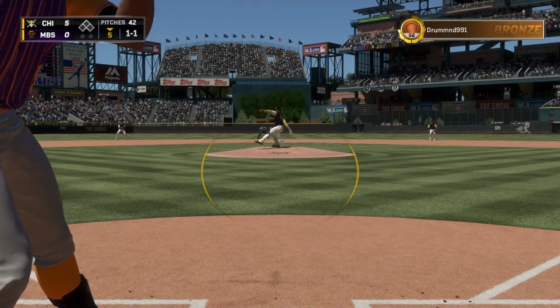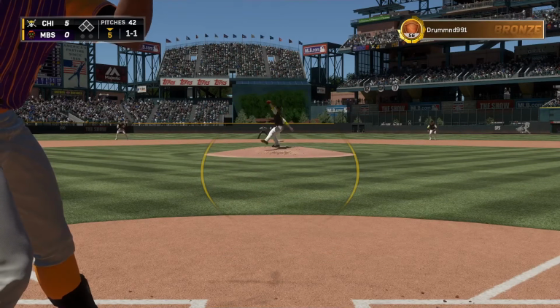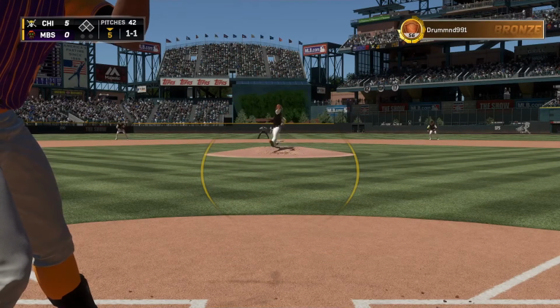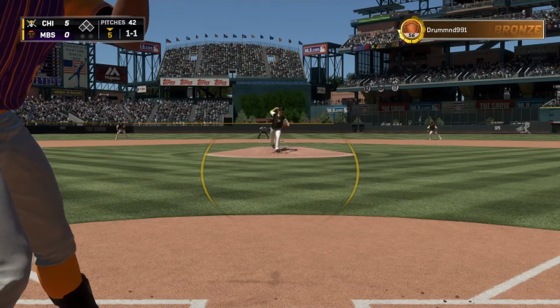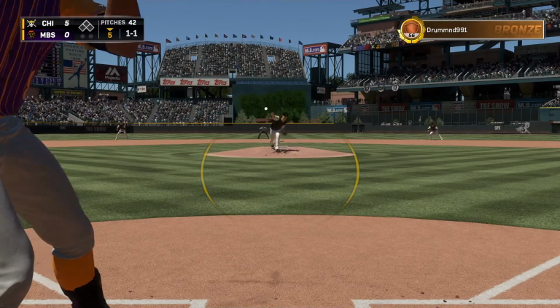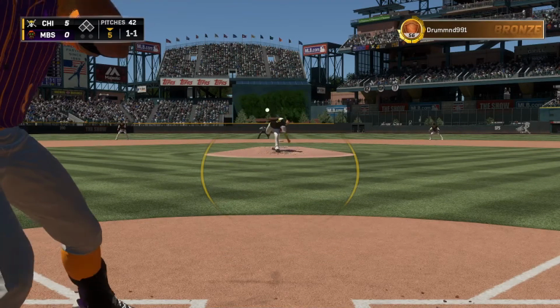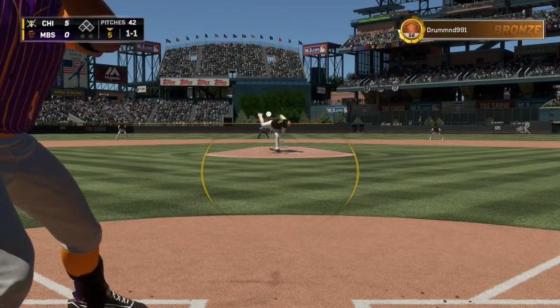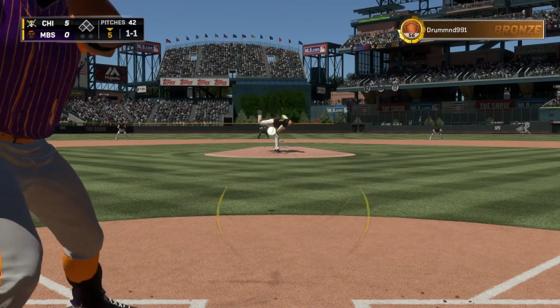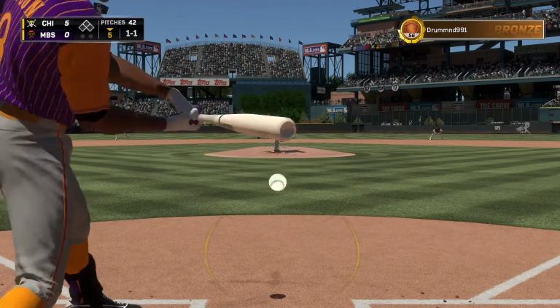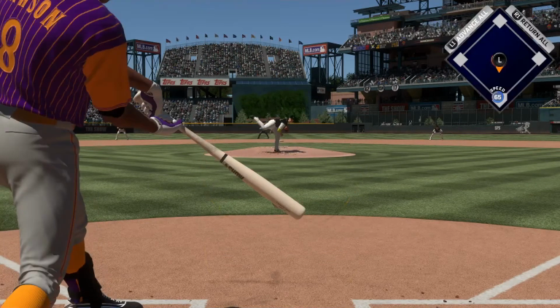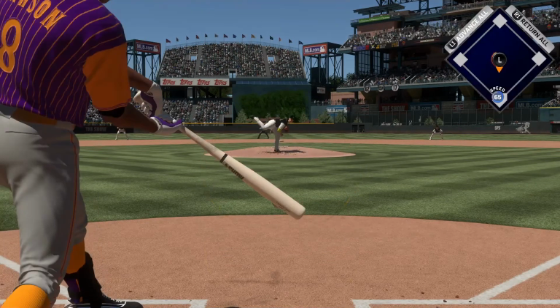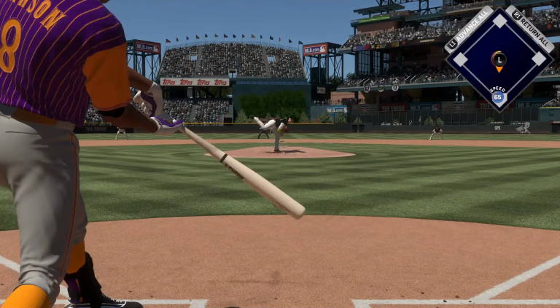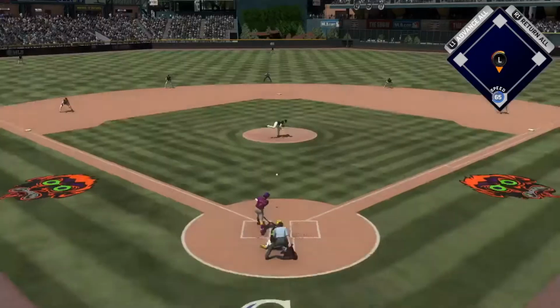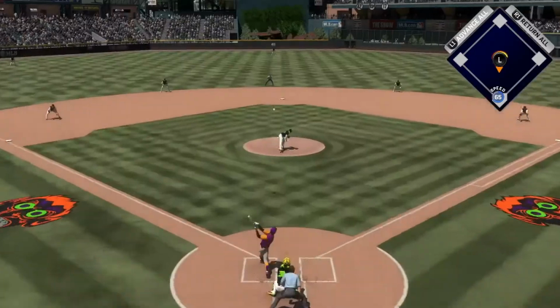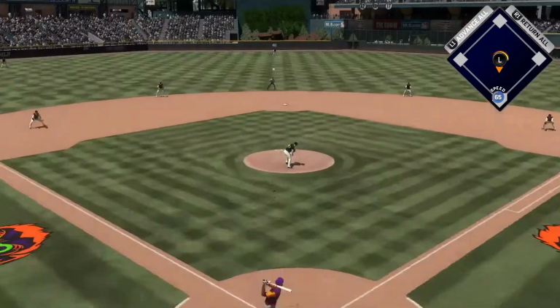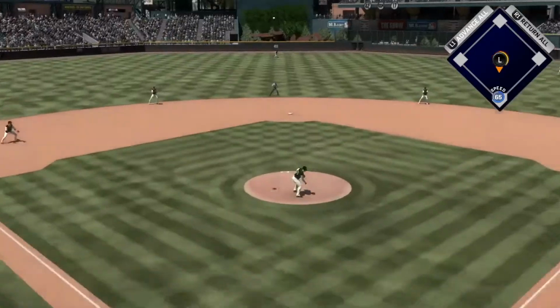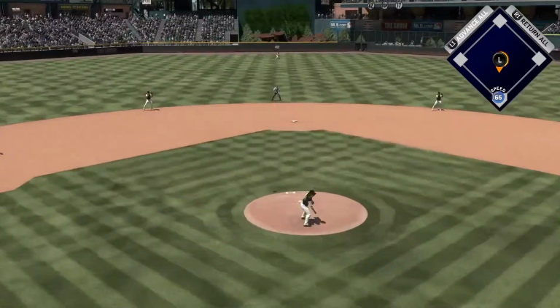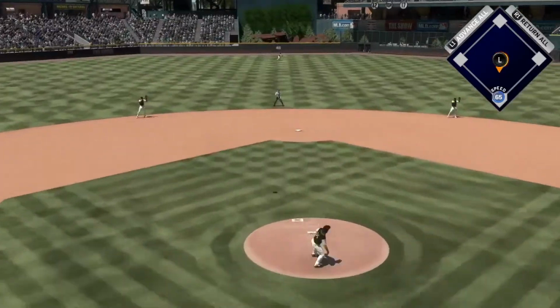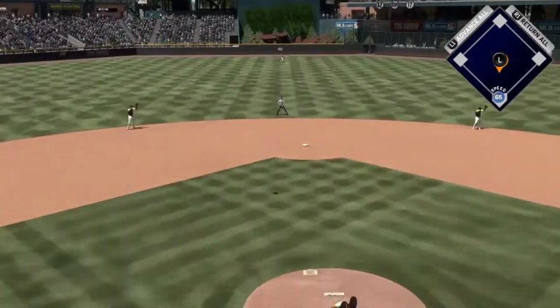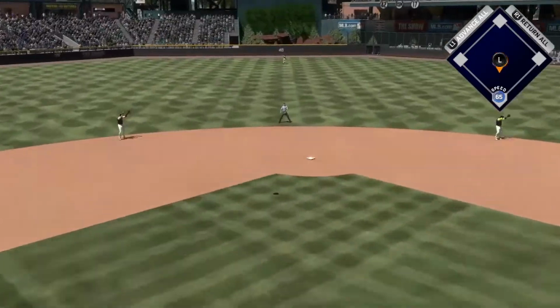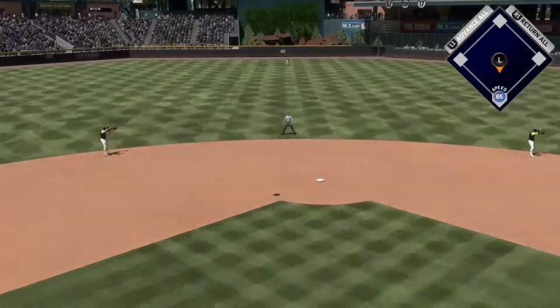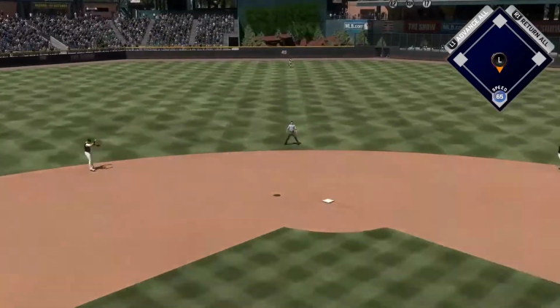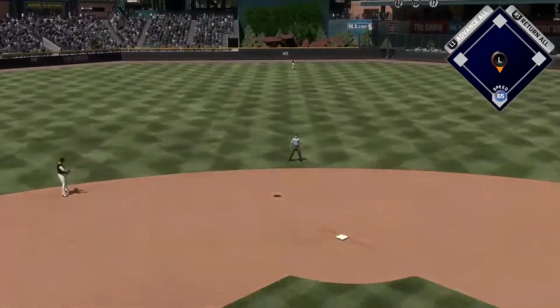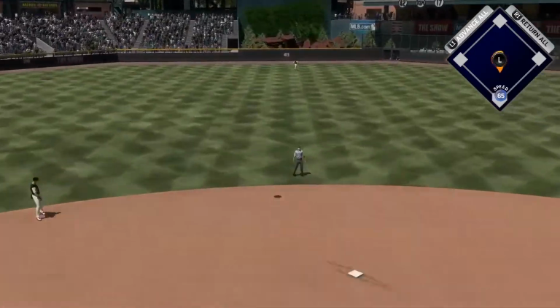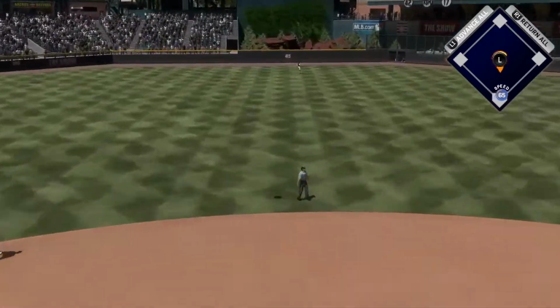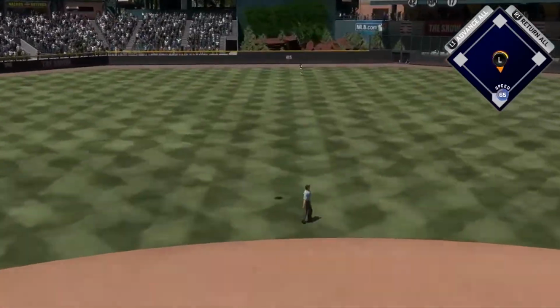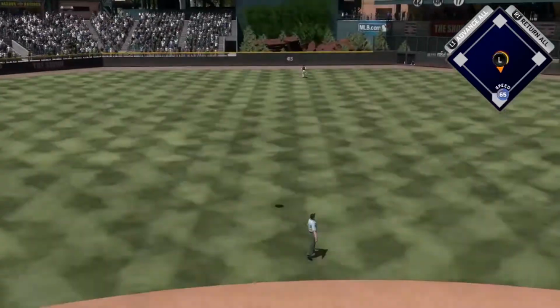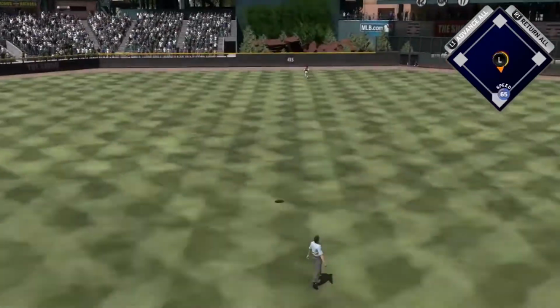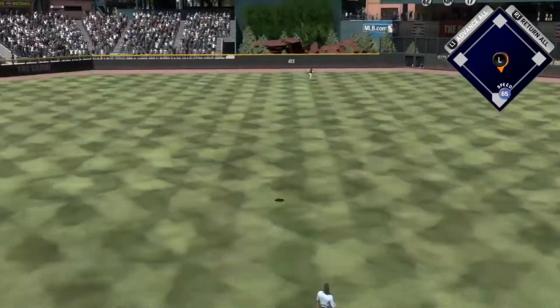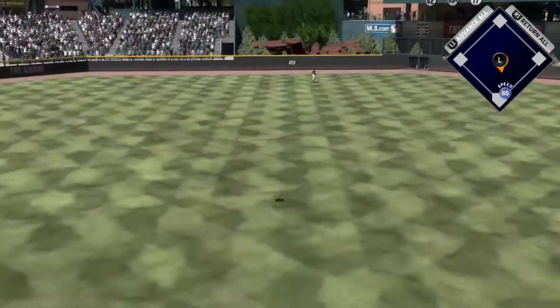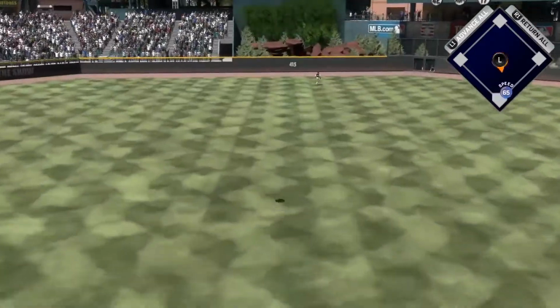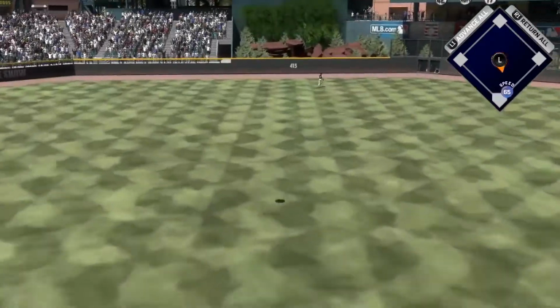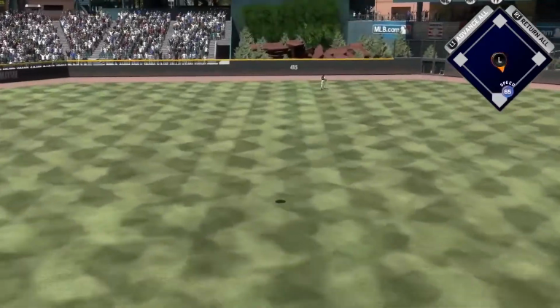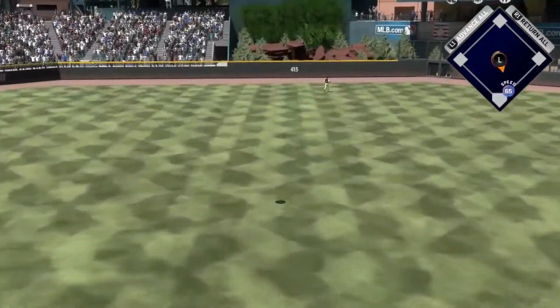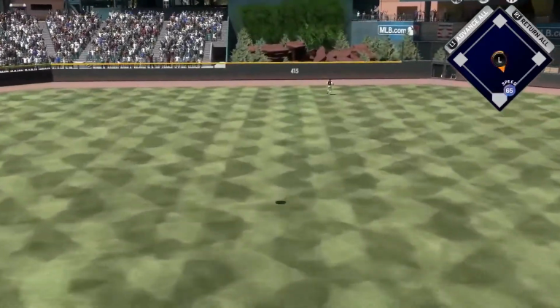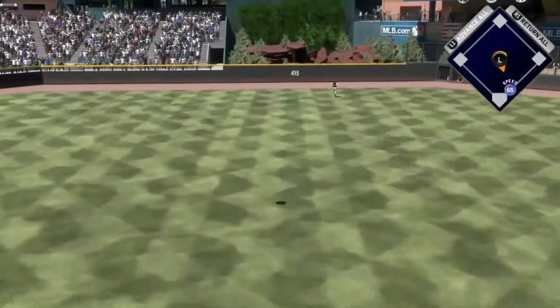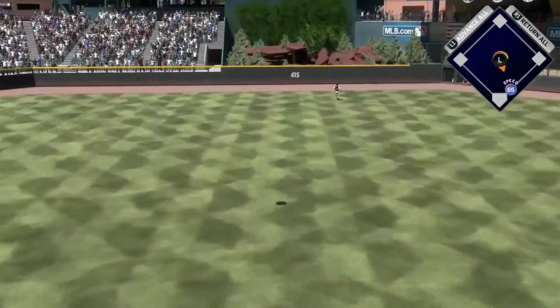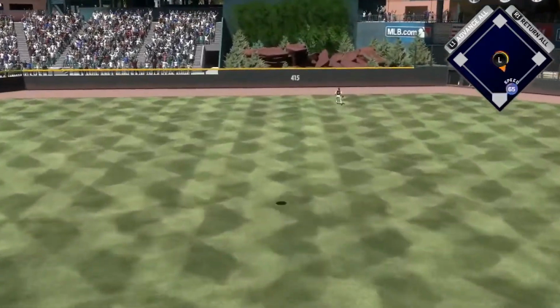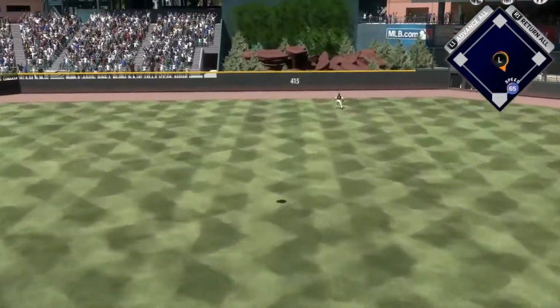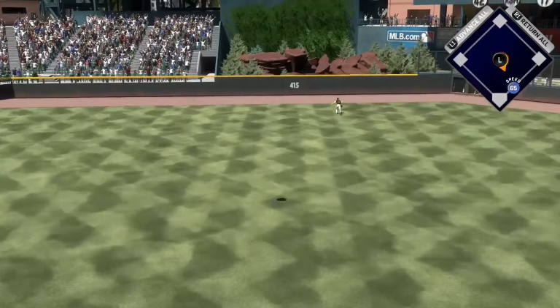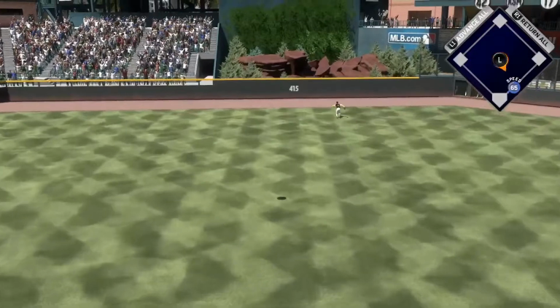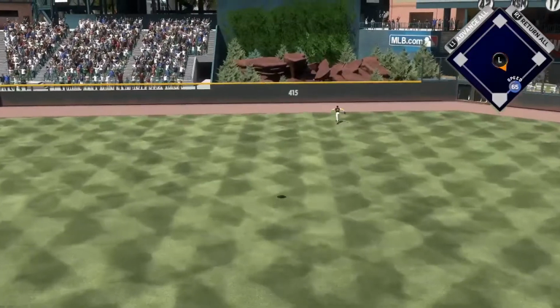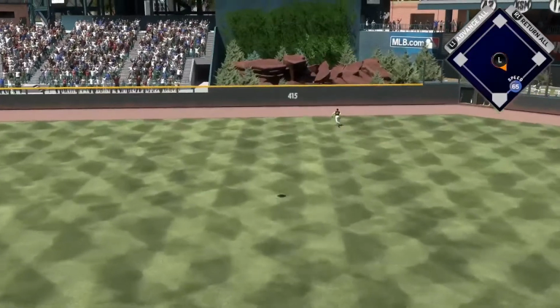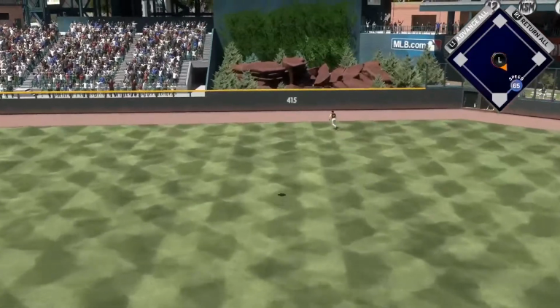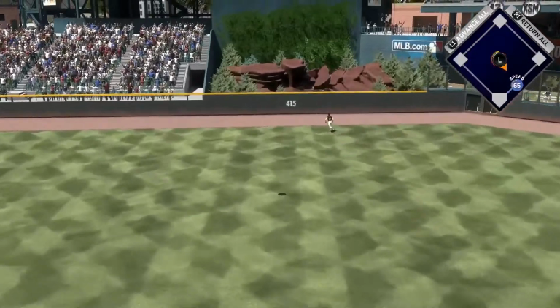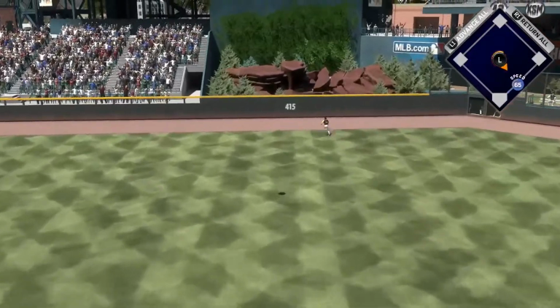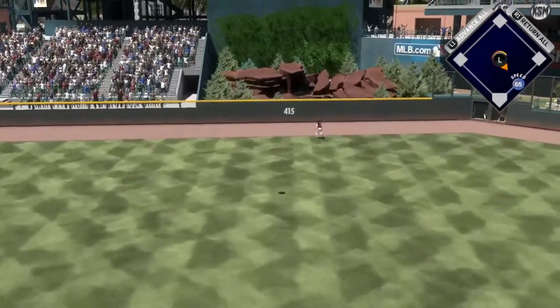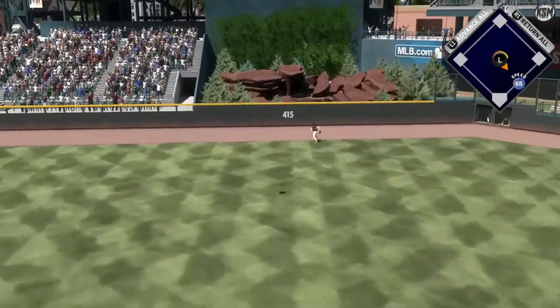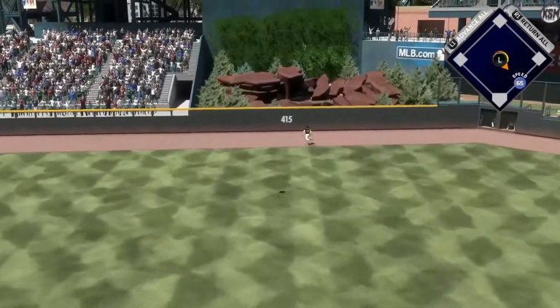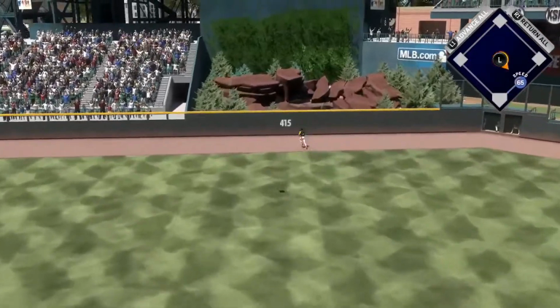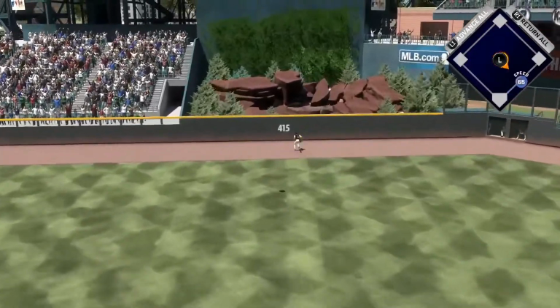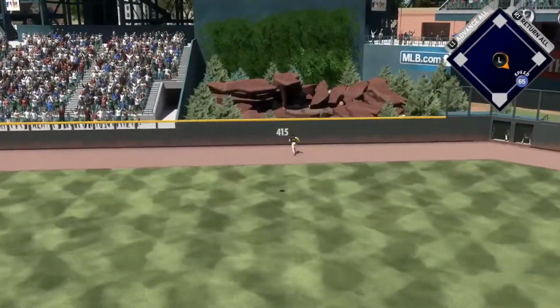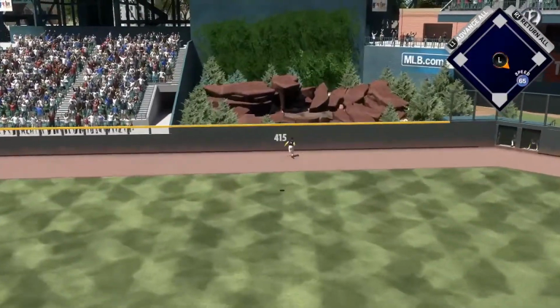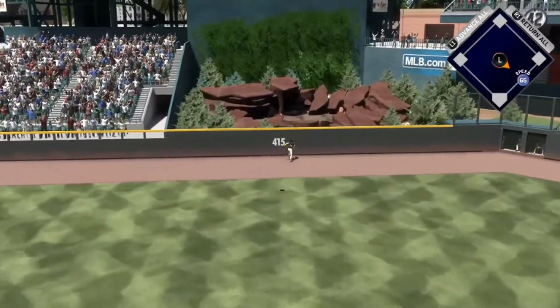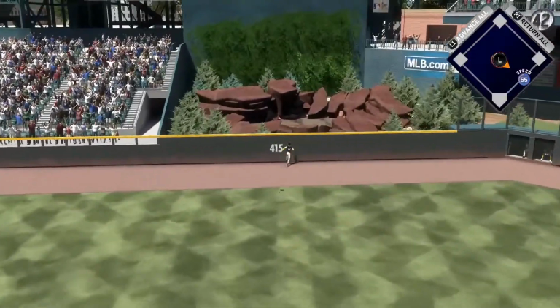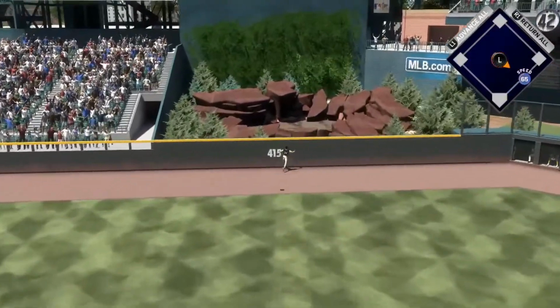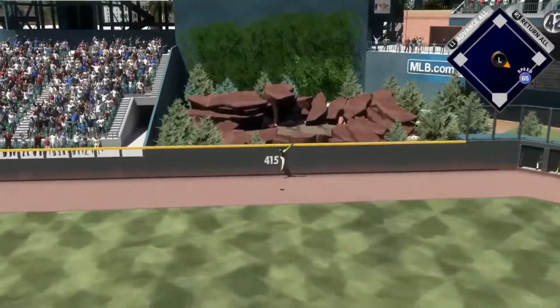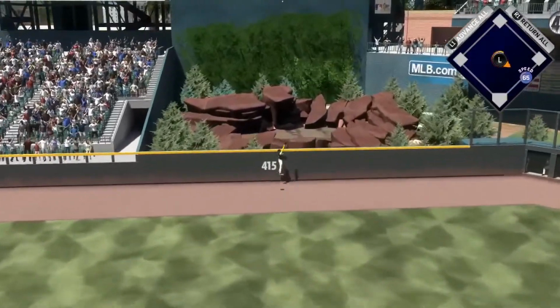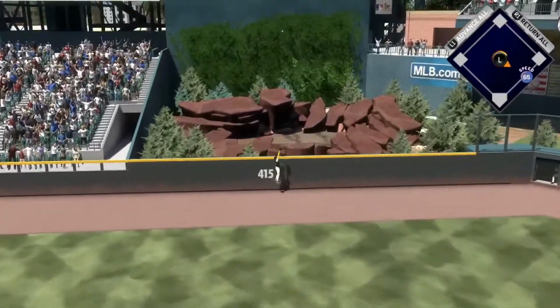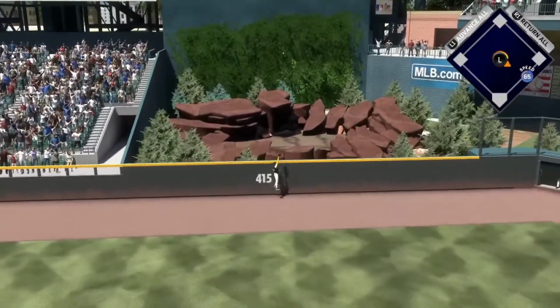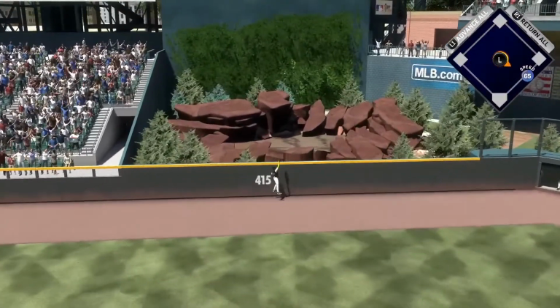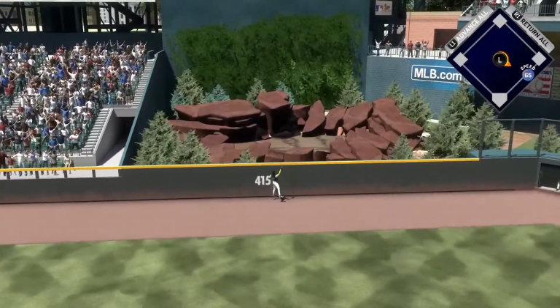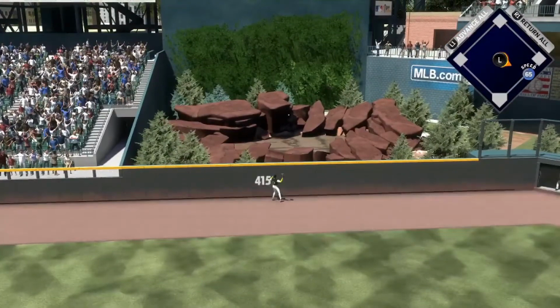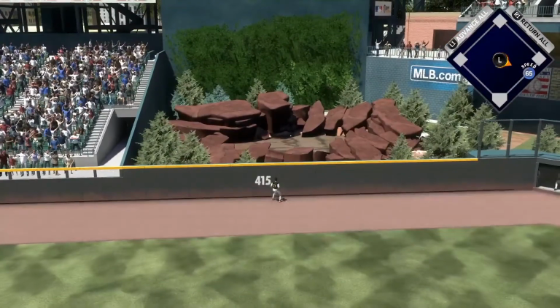He's obviously been very impressive on the mound in this one, and I think the big reason — hold that thought though, this ball is hammered to deep center field, back at the wall, and it's gone.